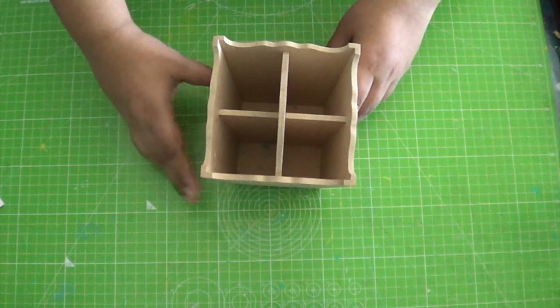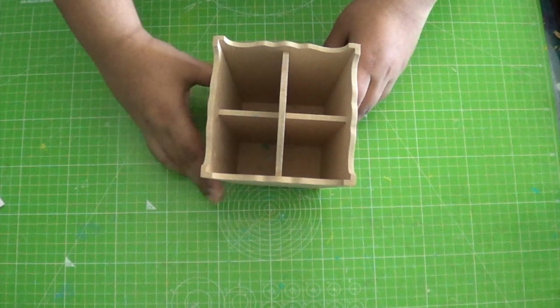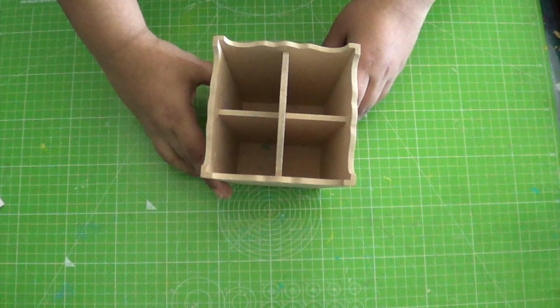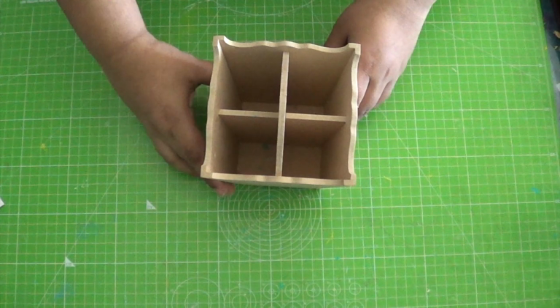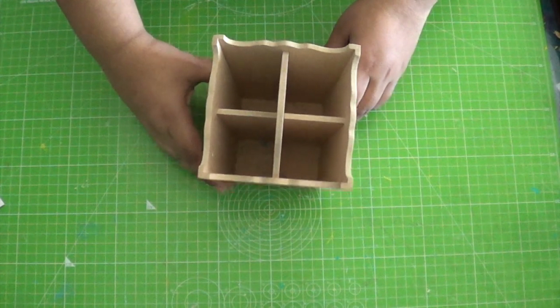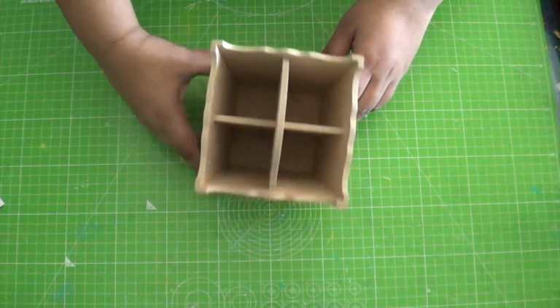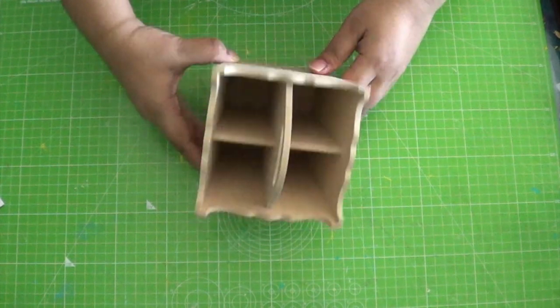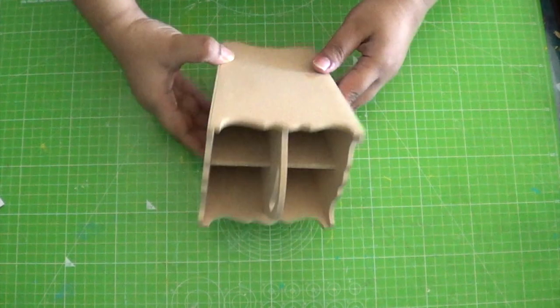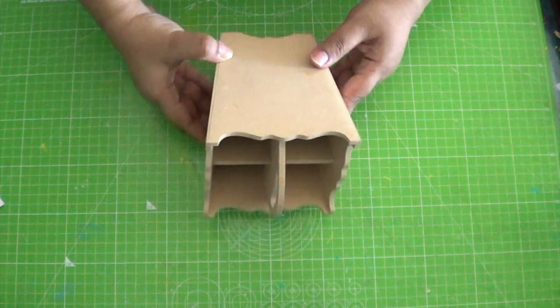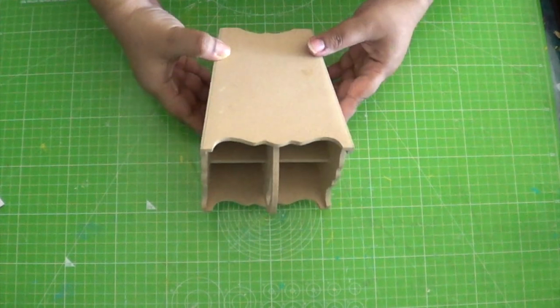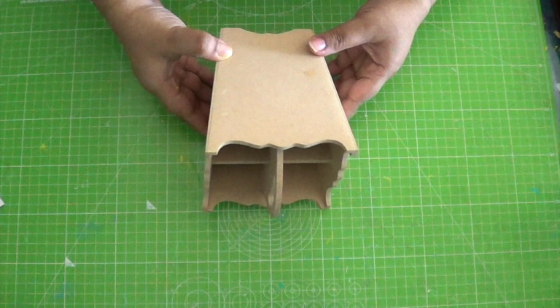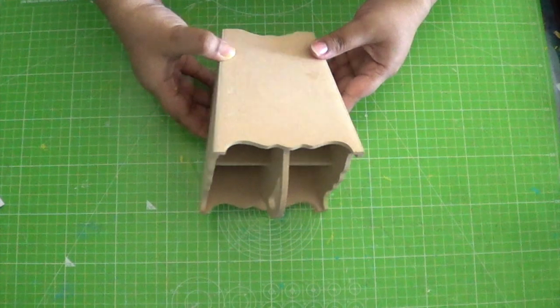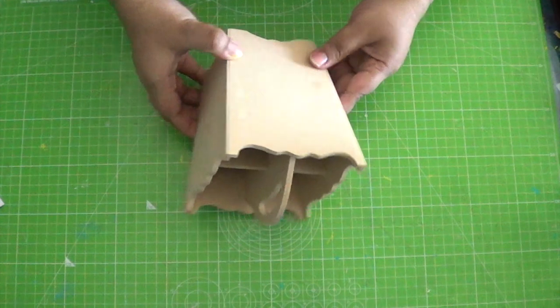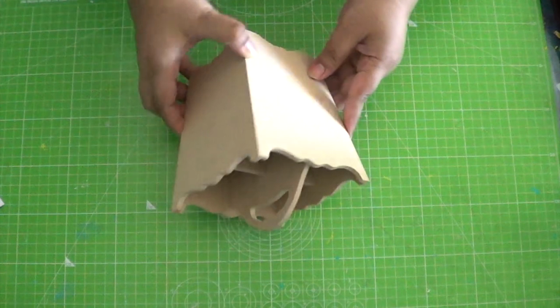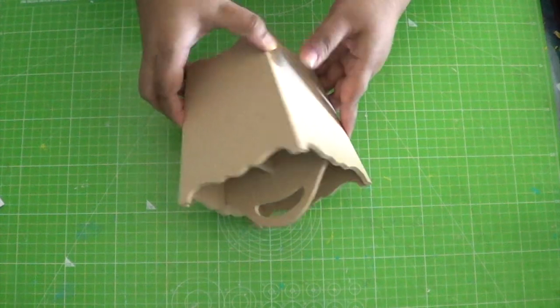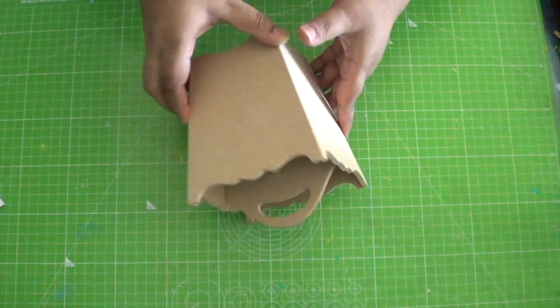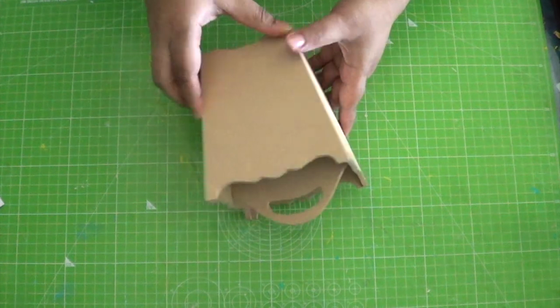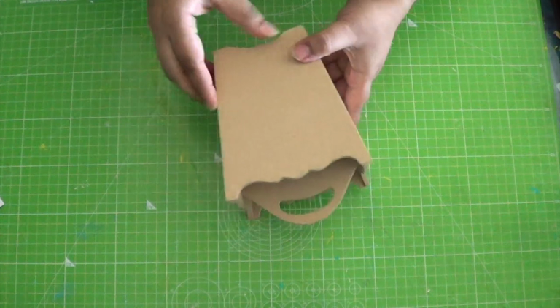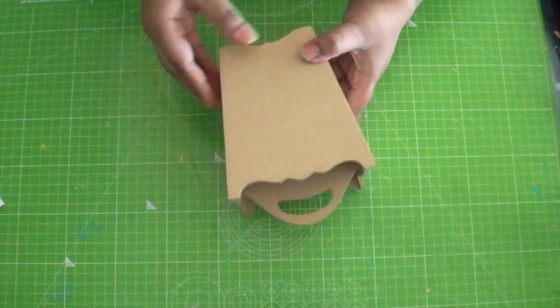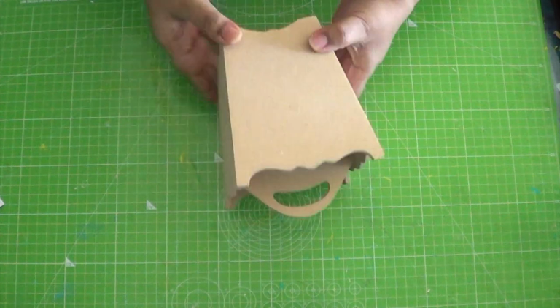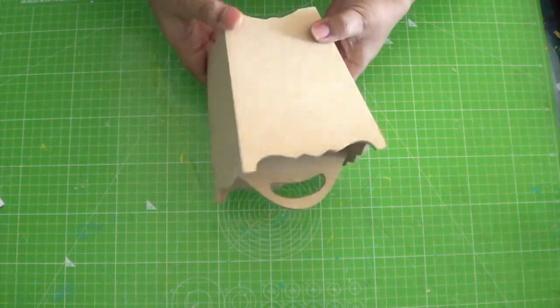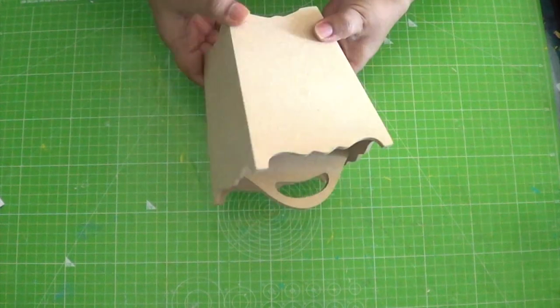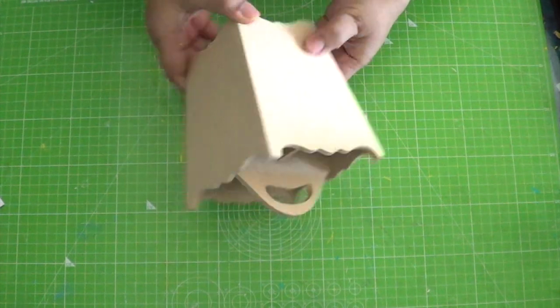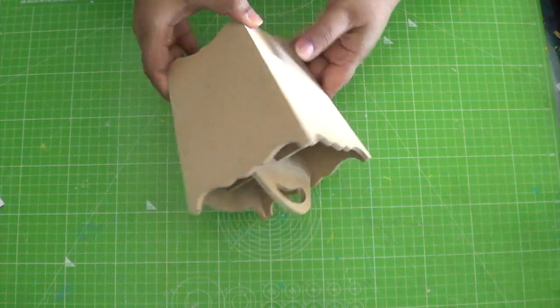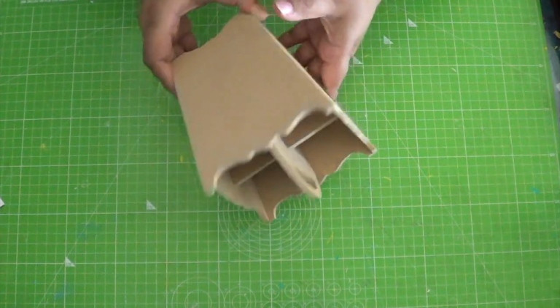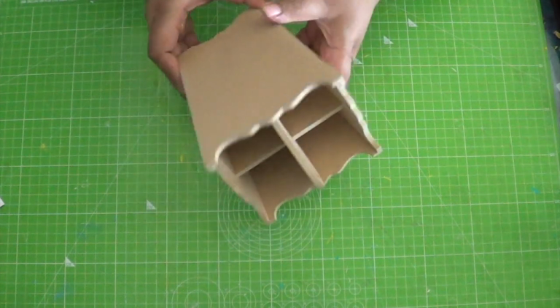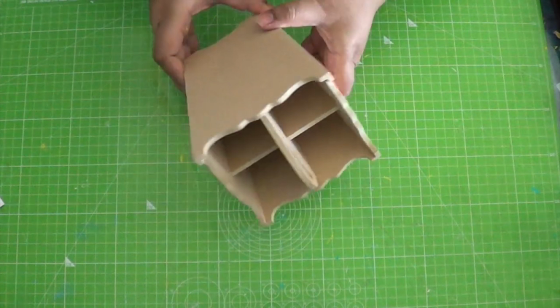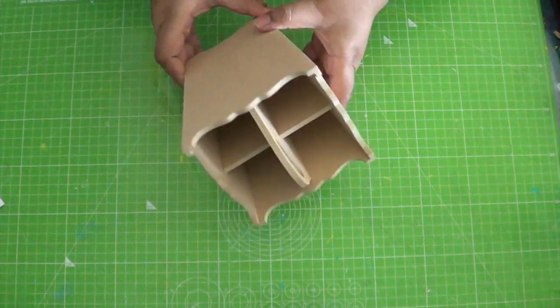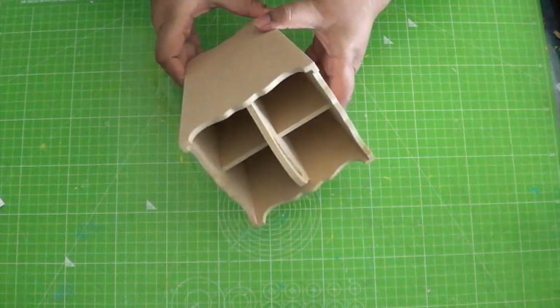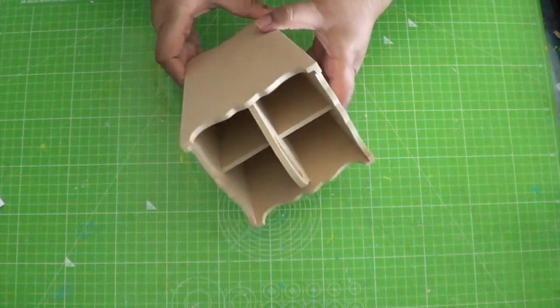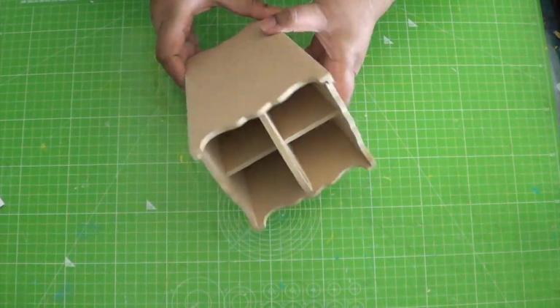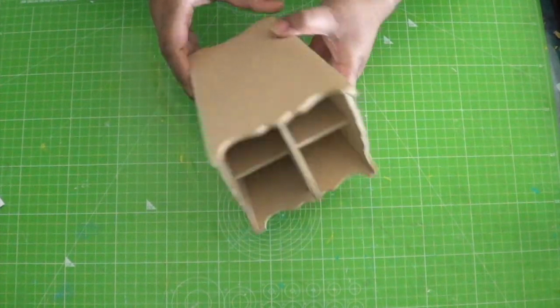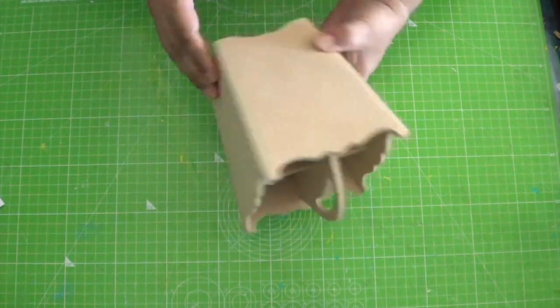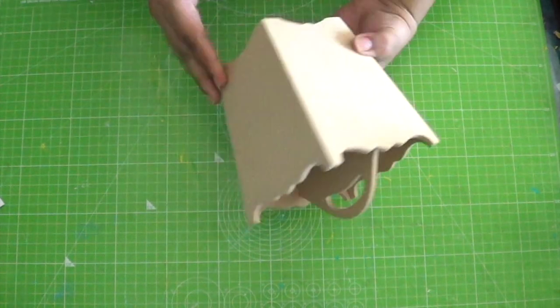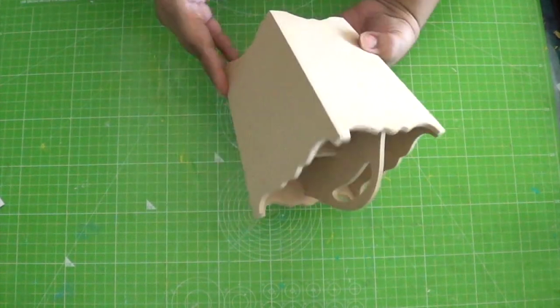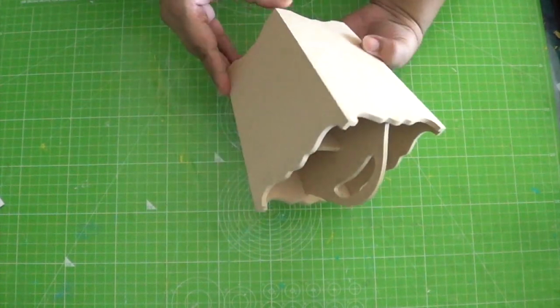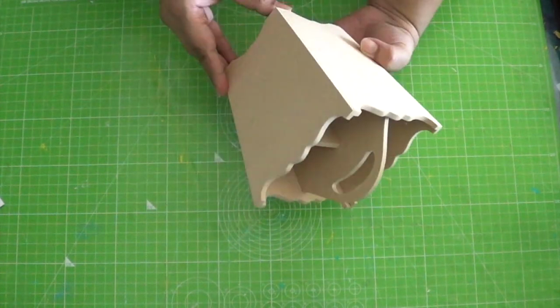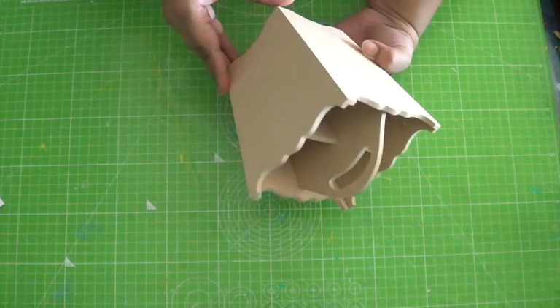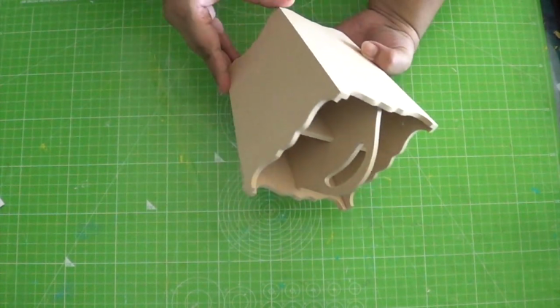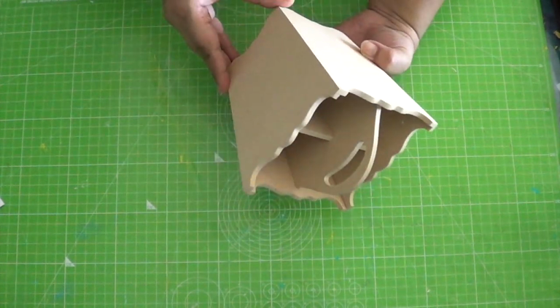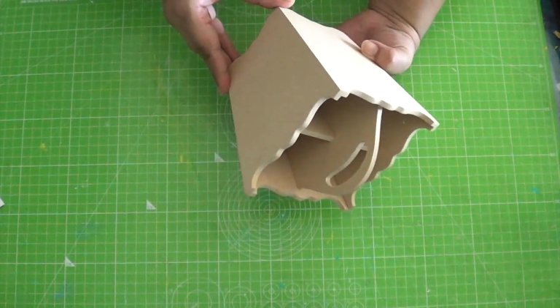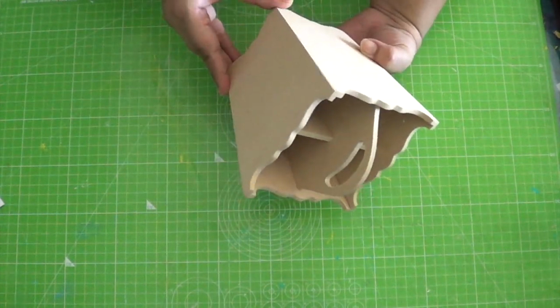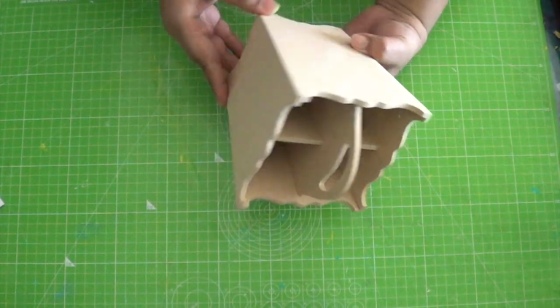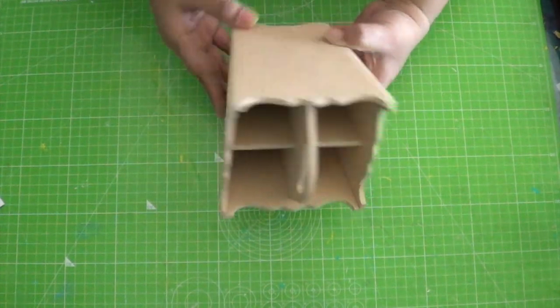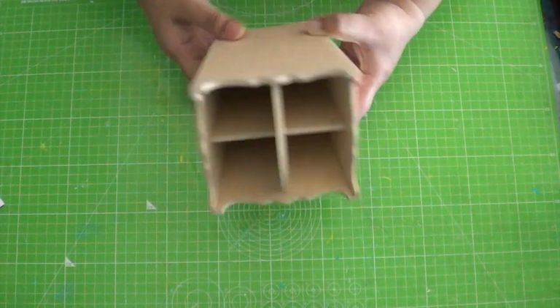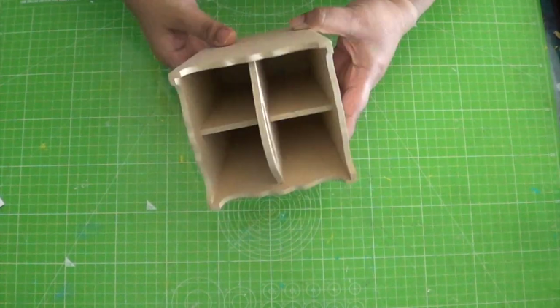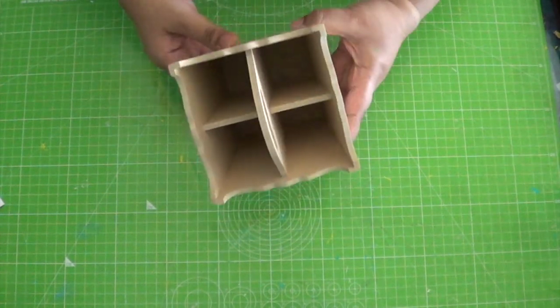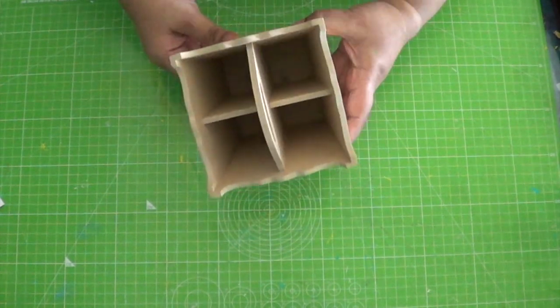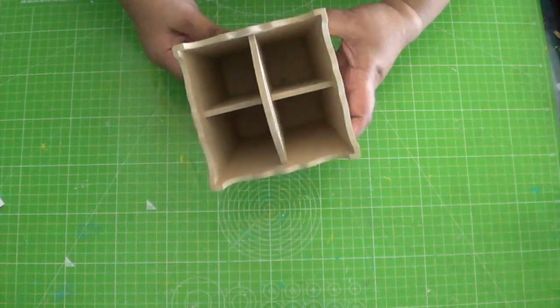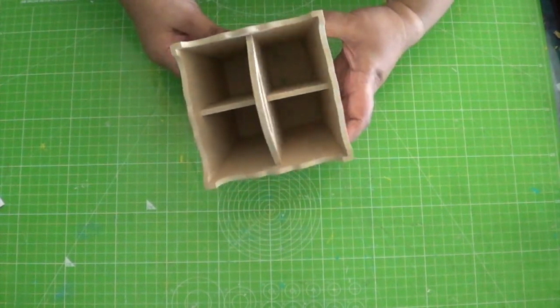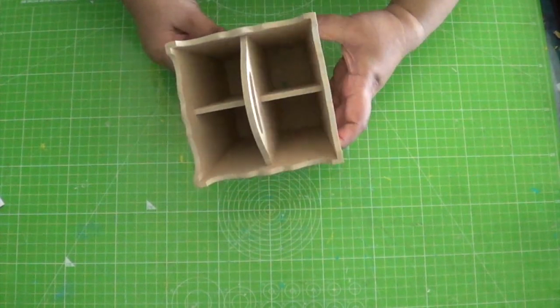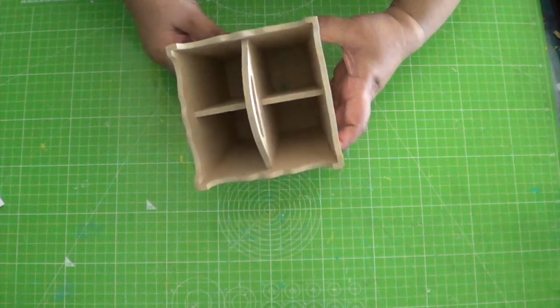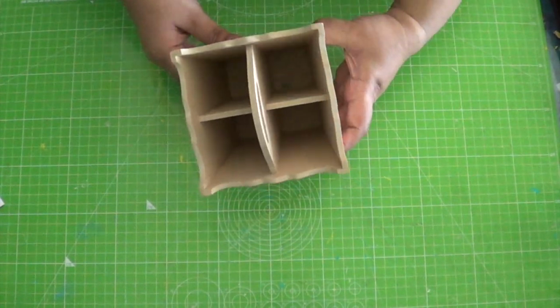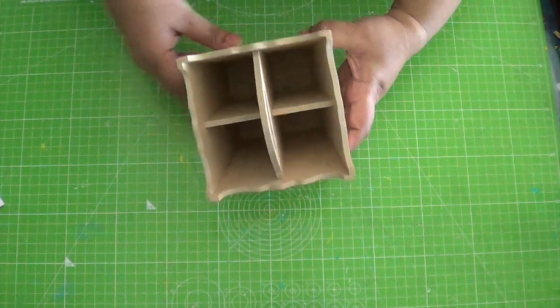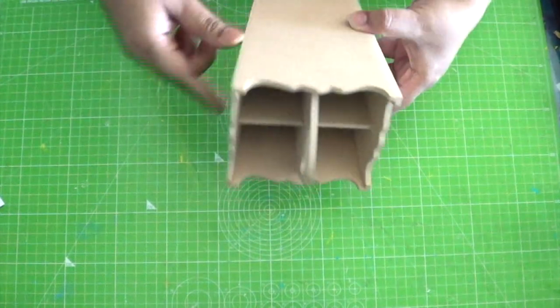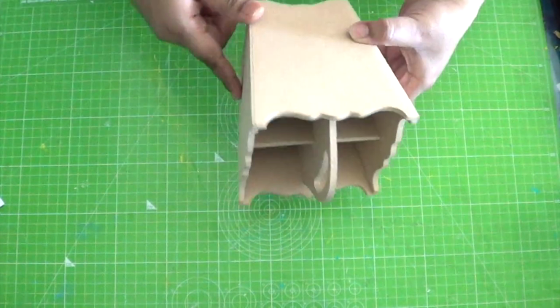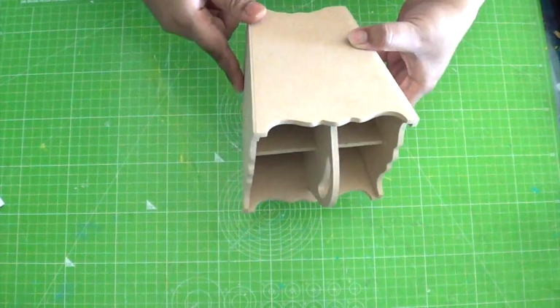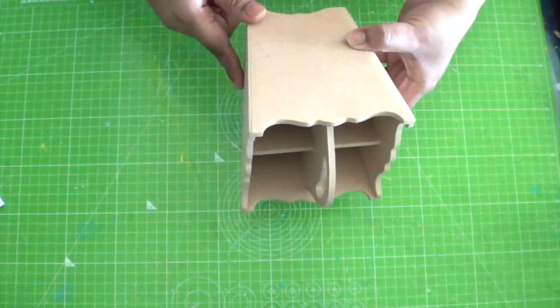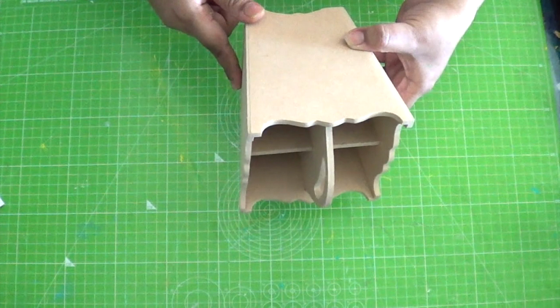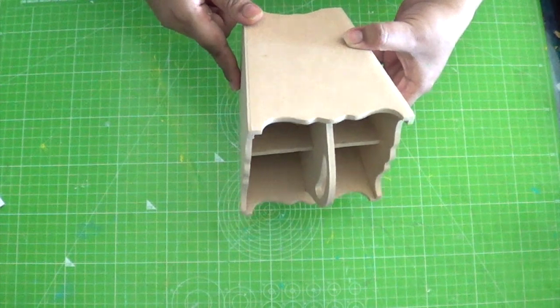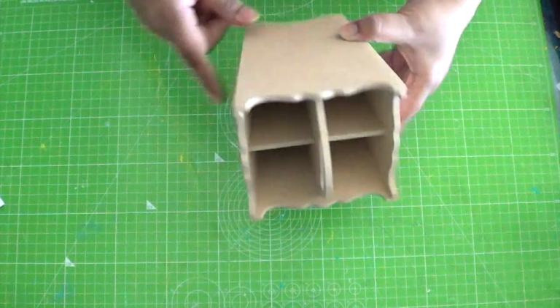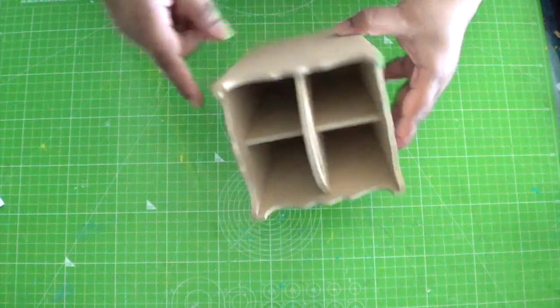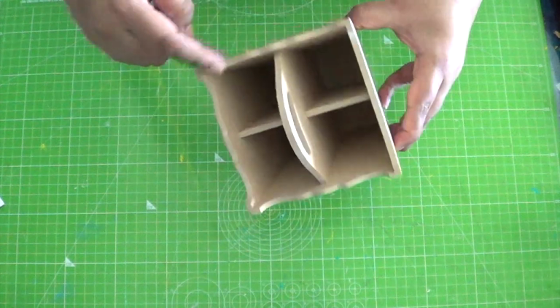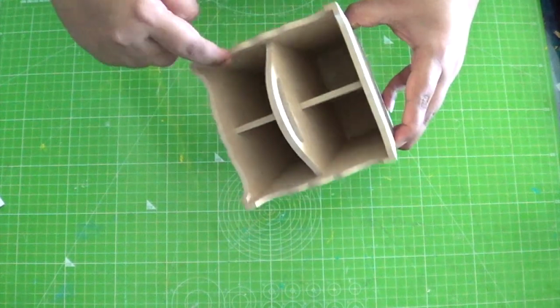Hello everyone, this is the MDF or engineer wood organizer that I am going to decoupage today.